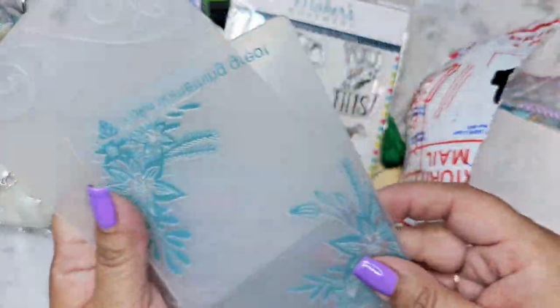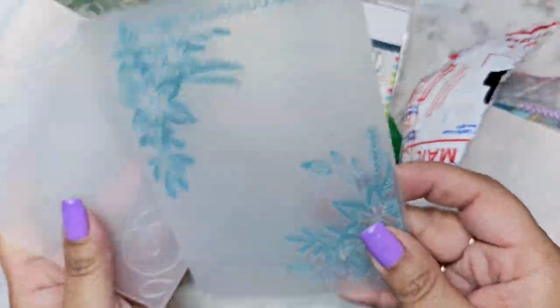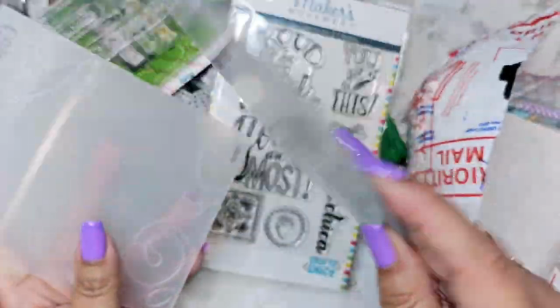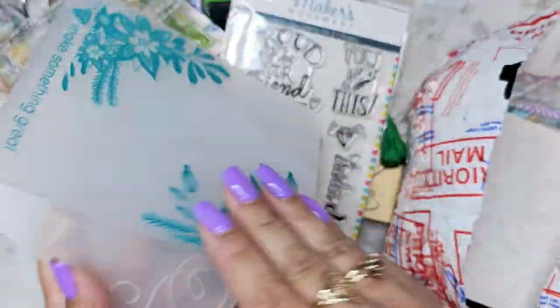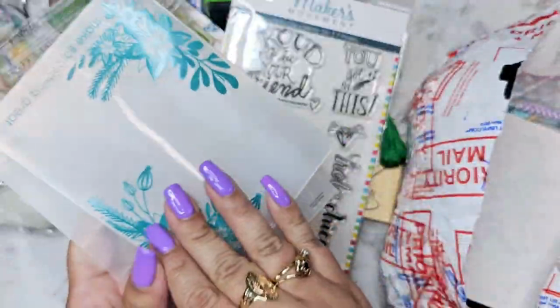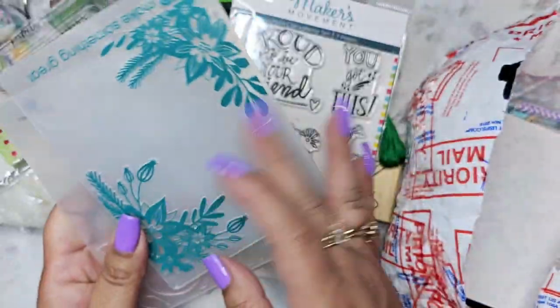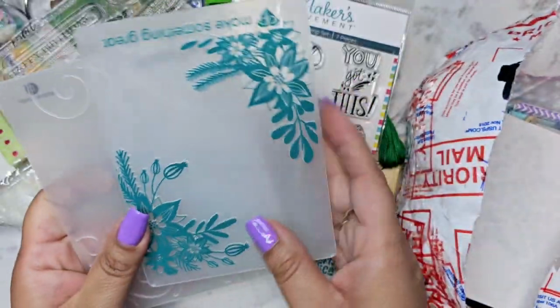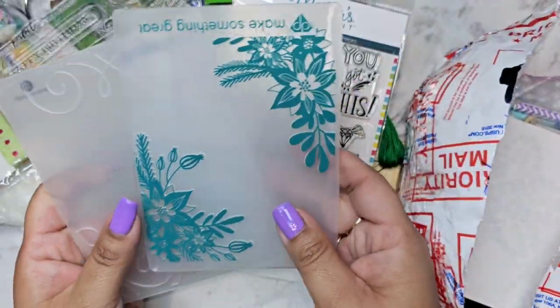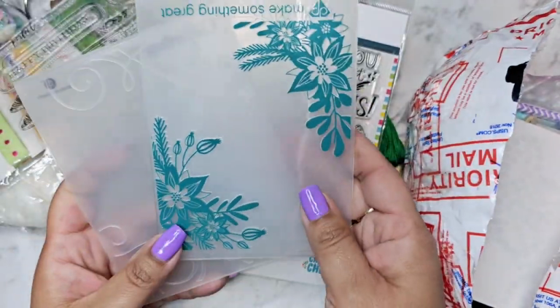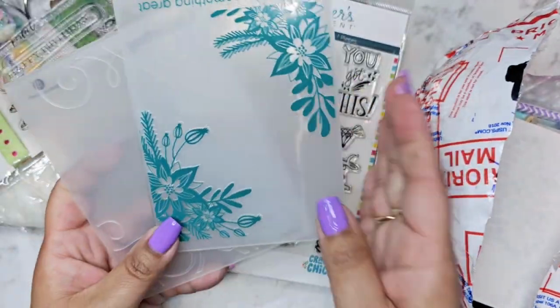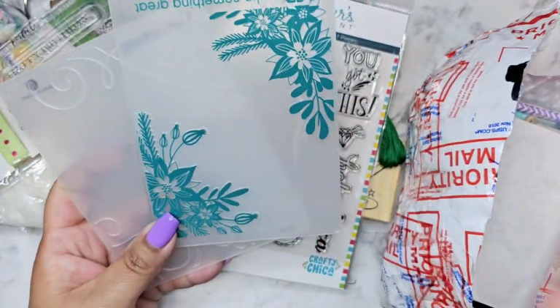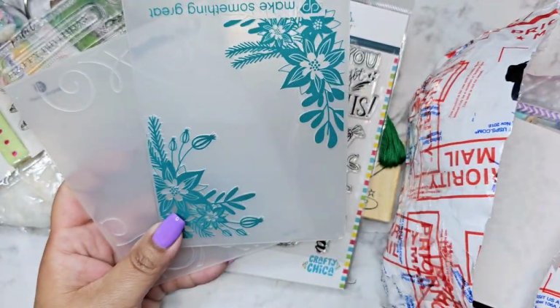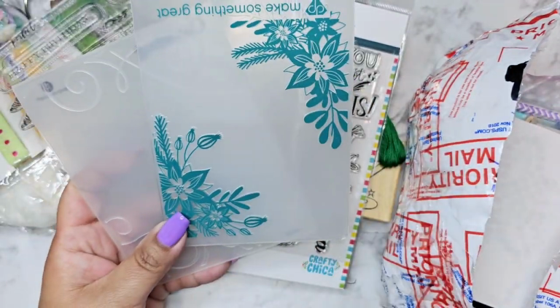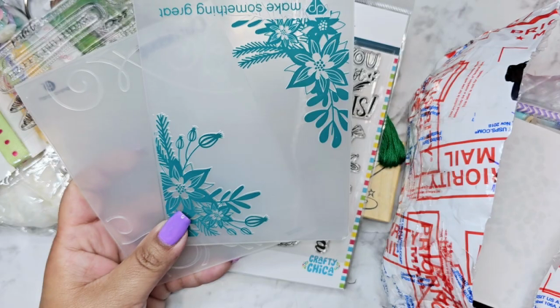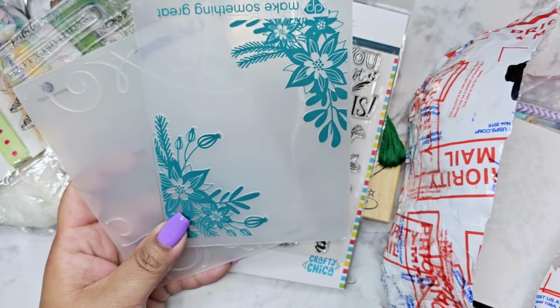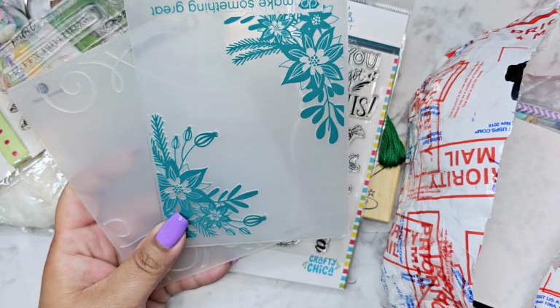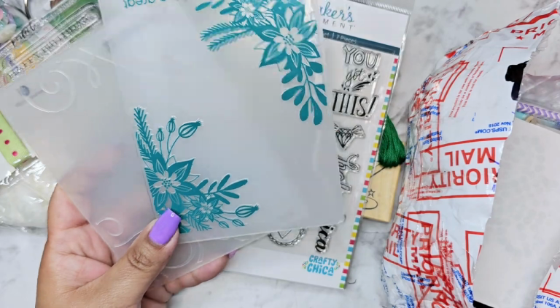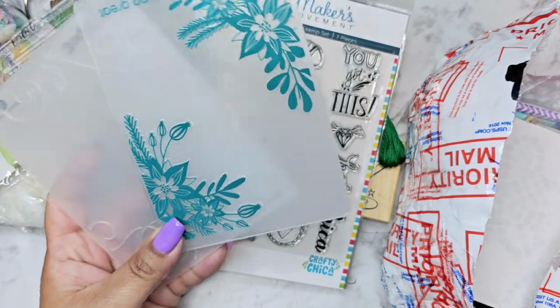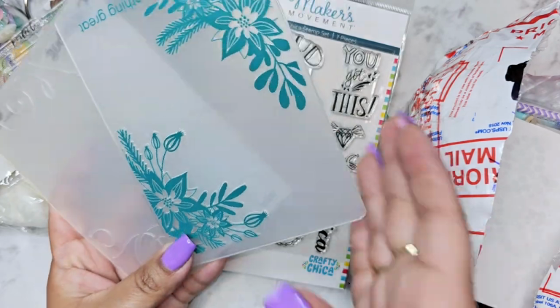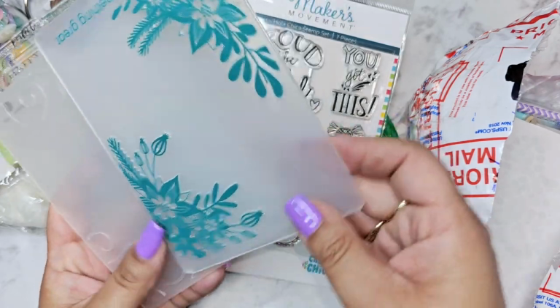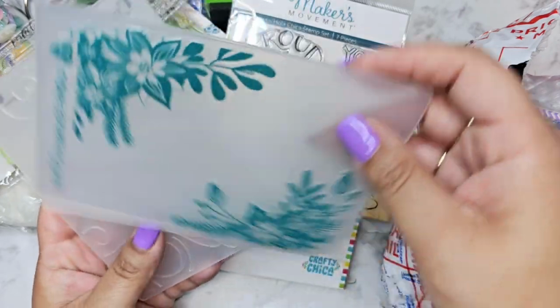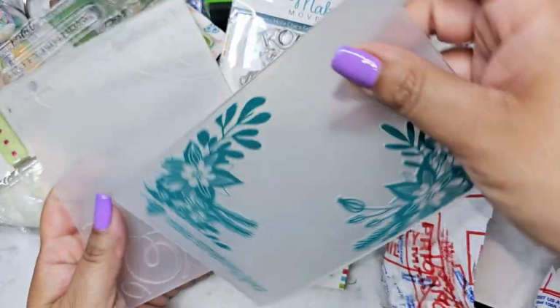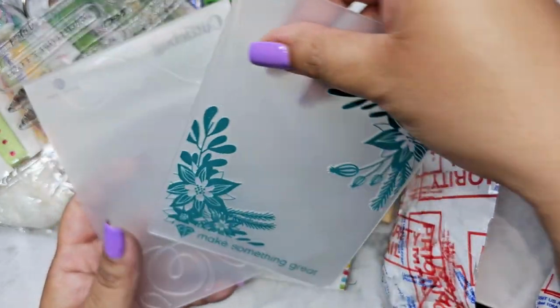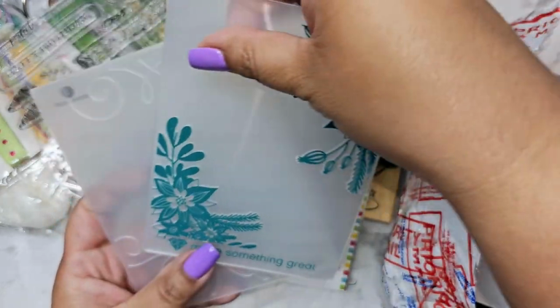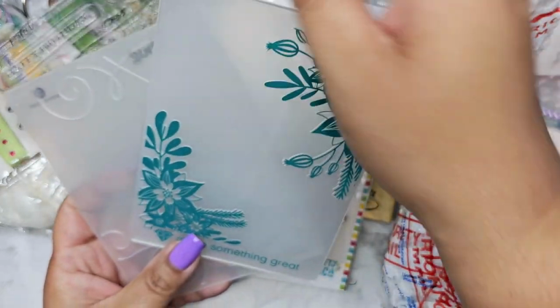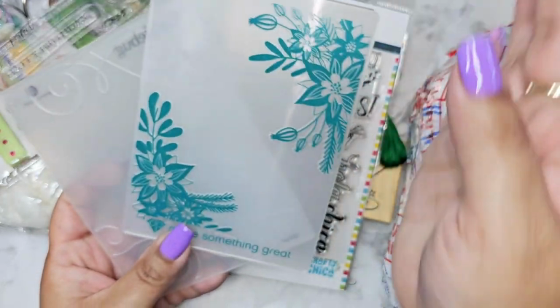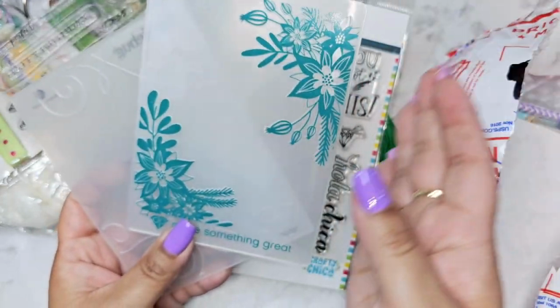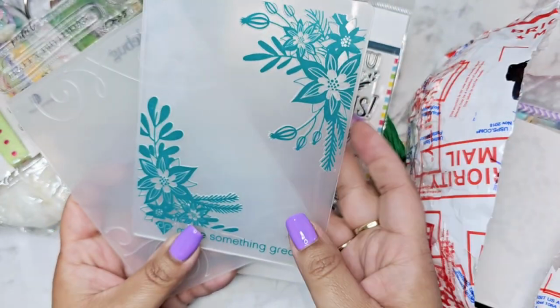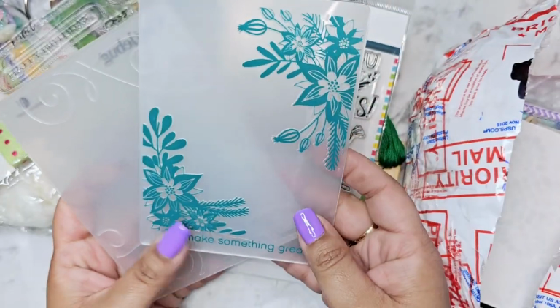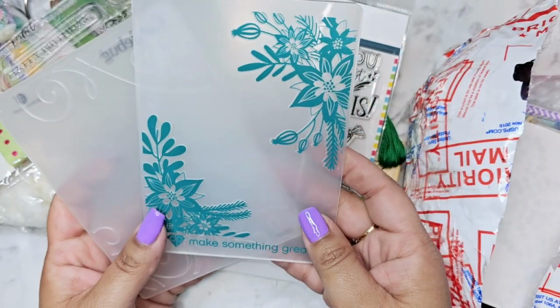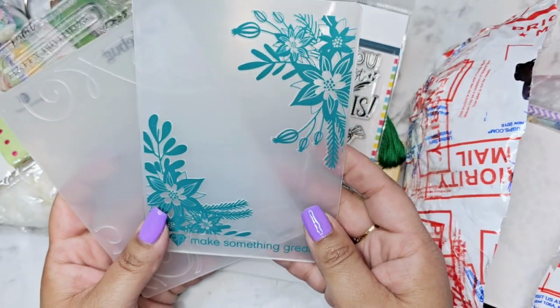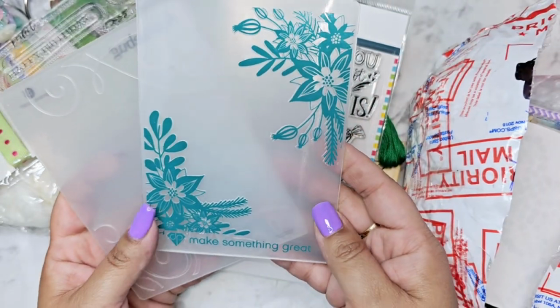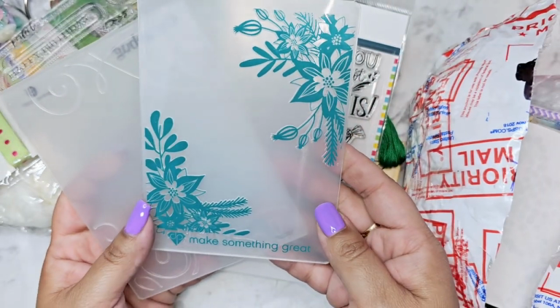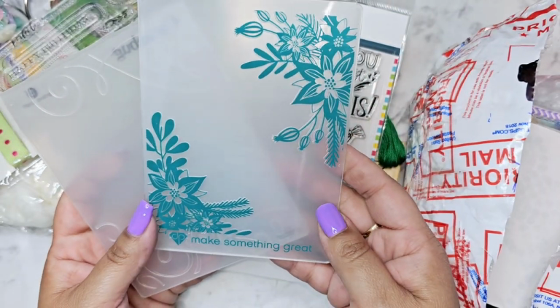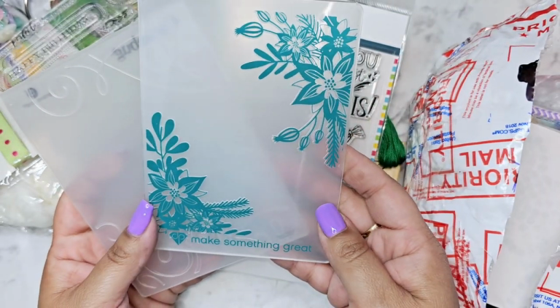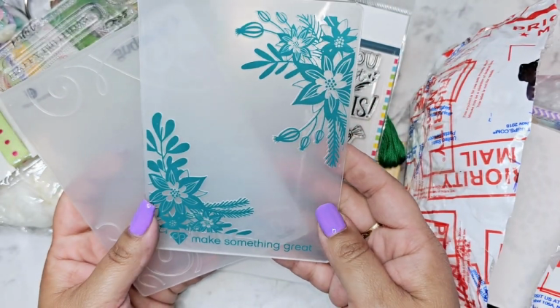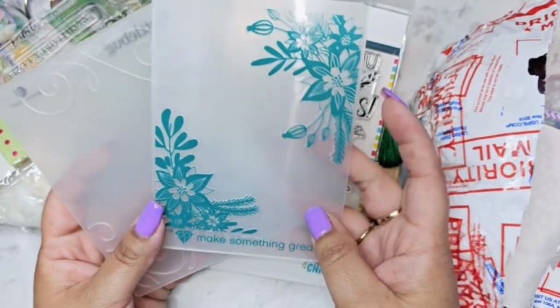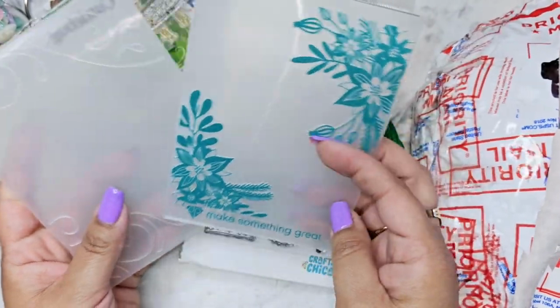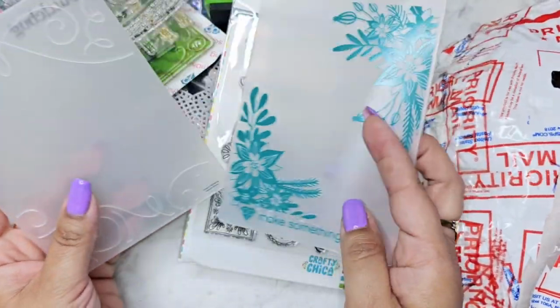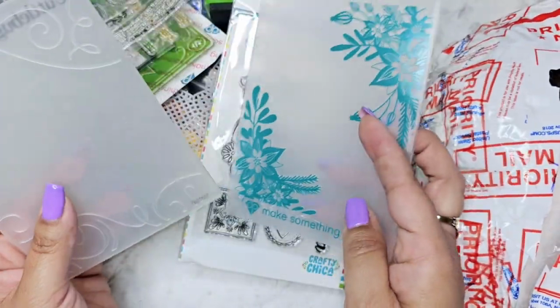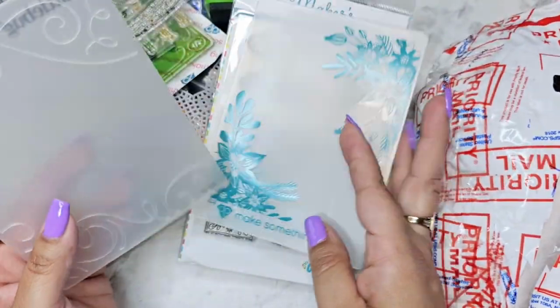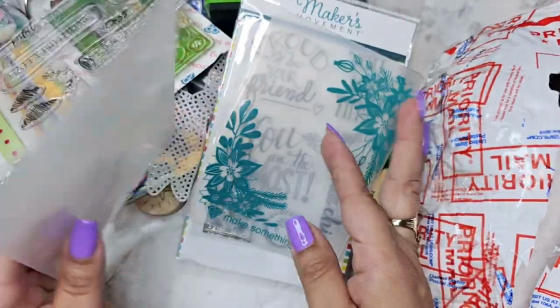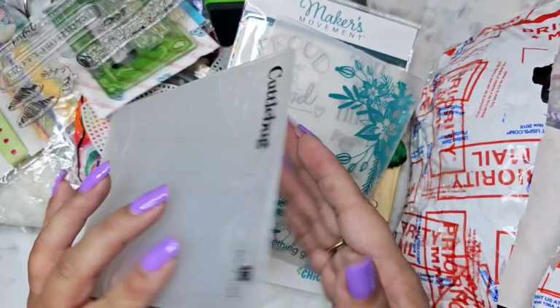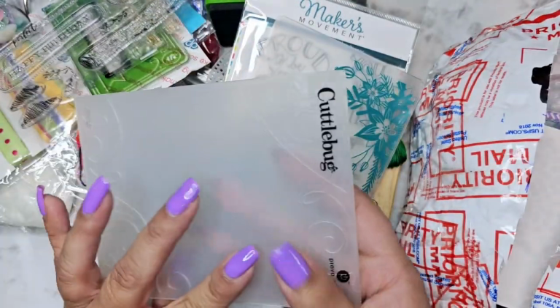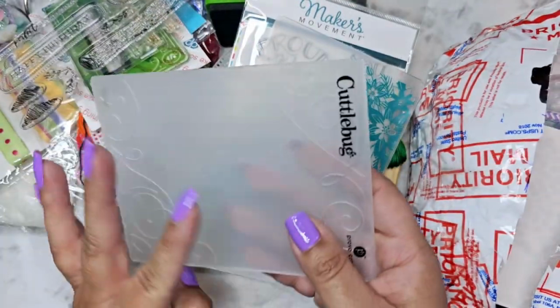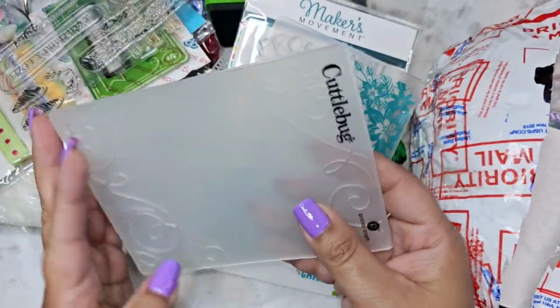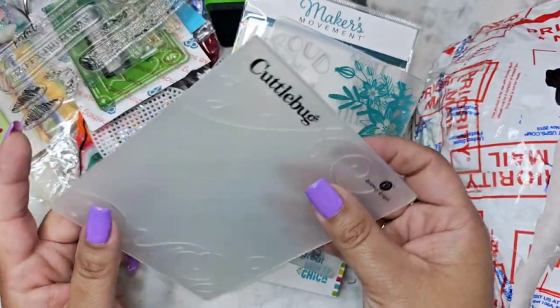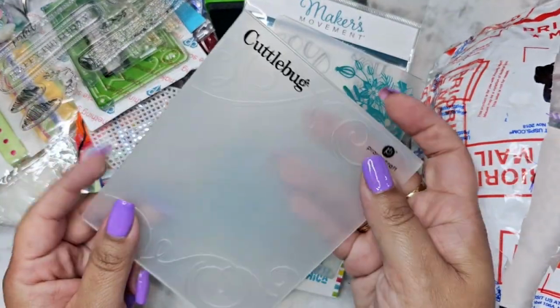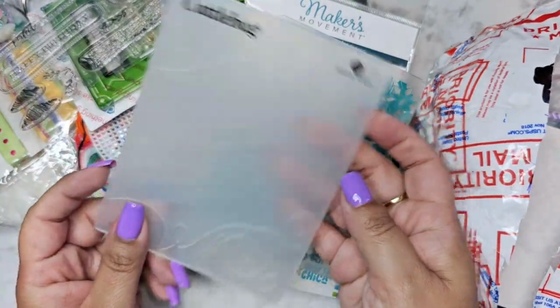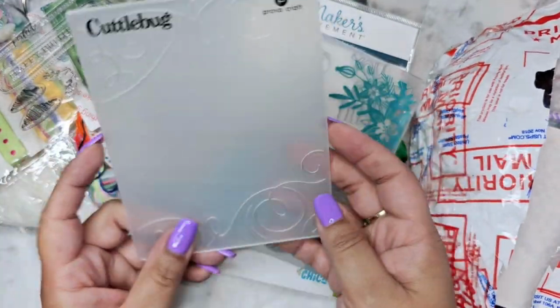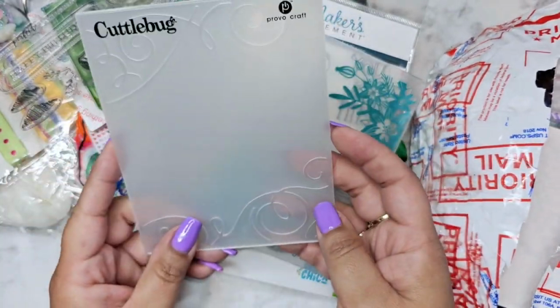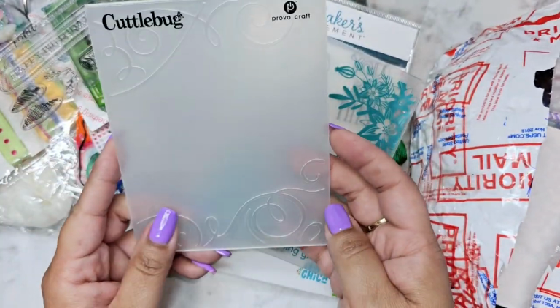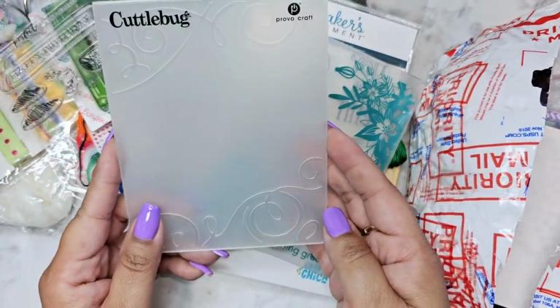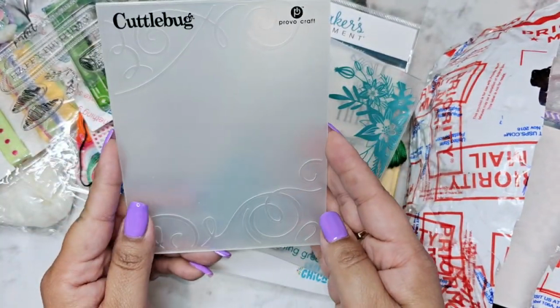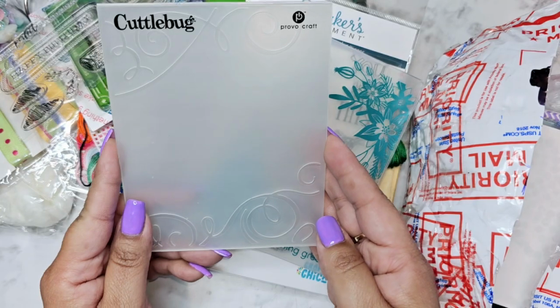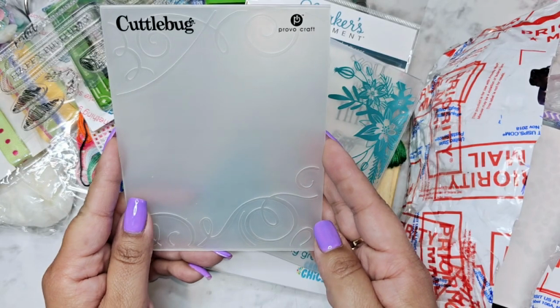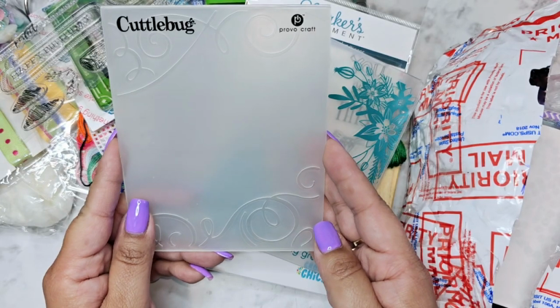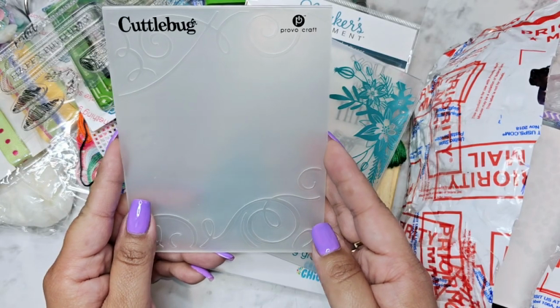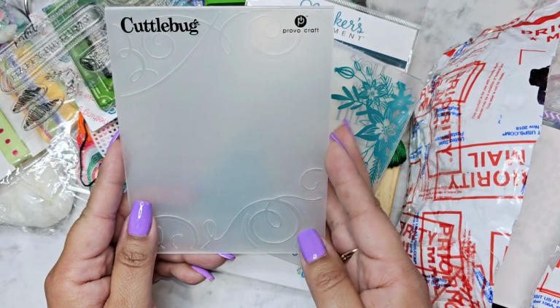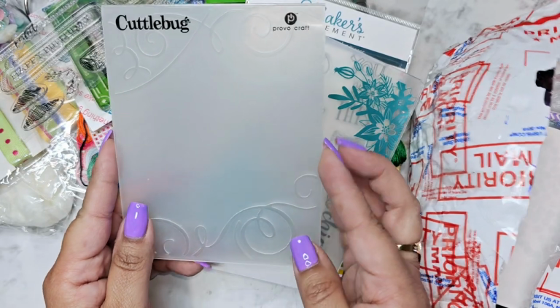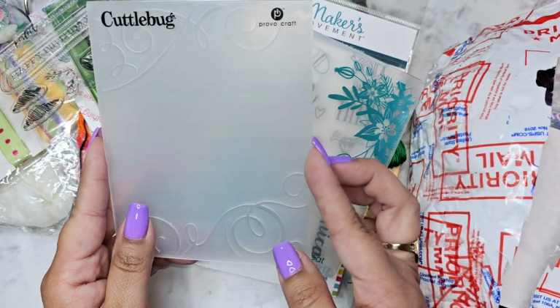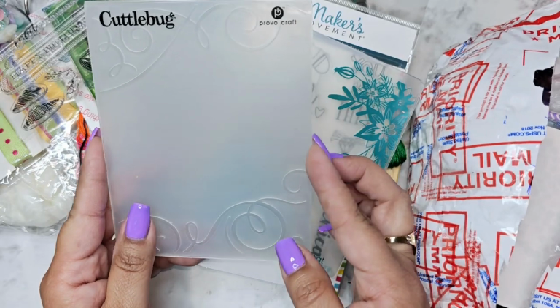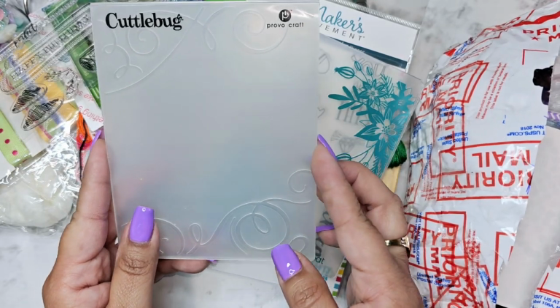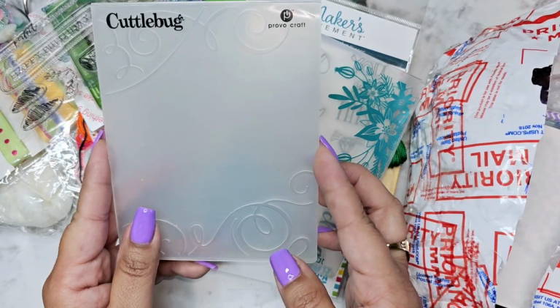Then we have embossing folders — we've got some flowers and some little swirlies.